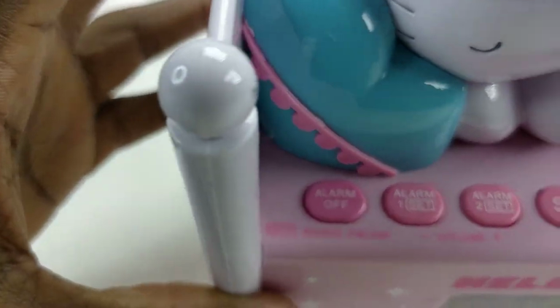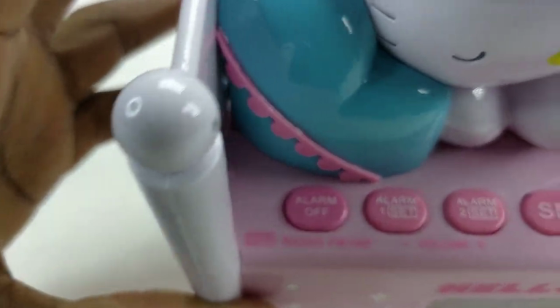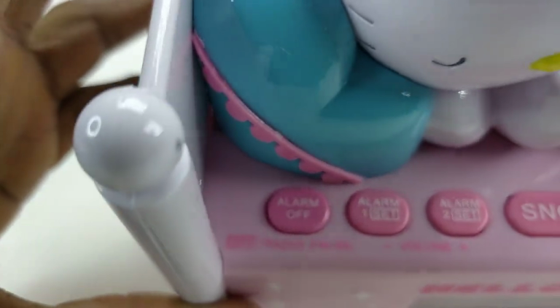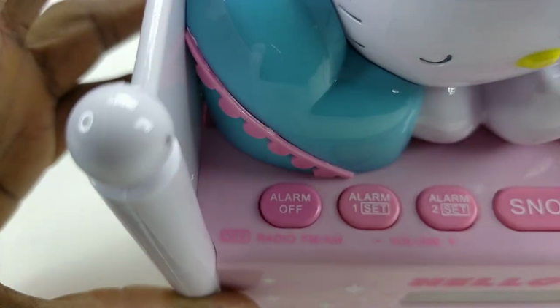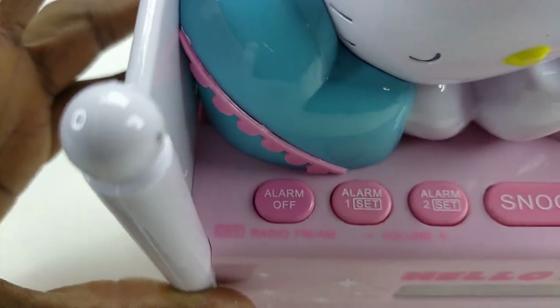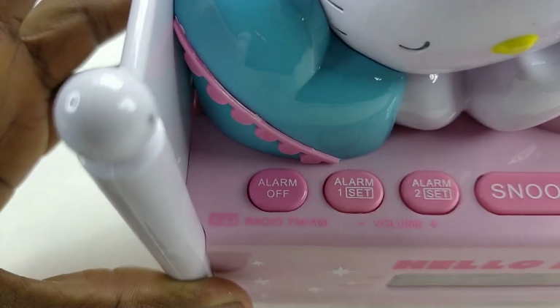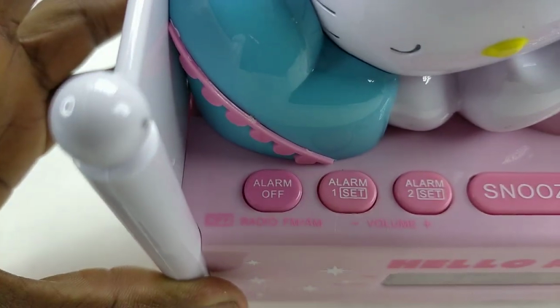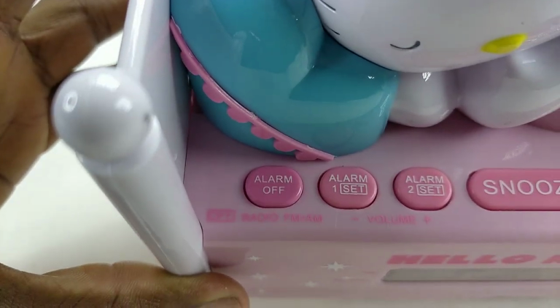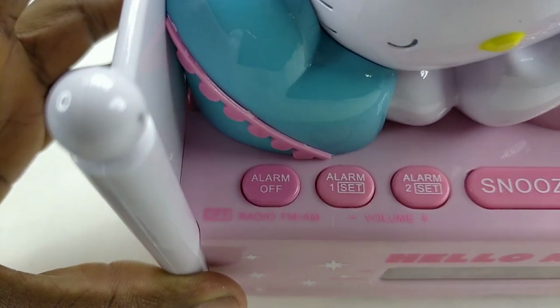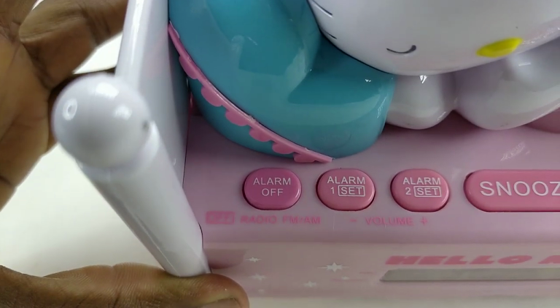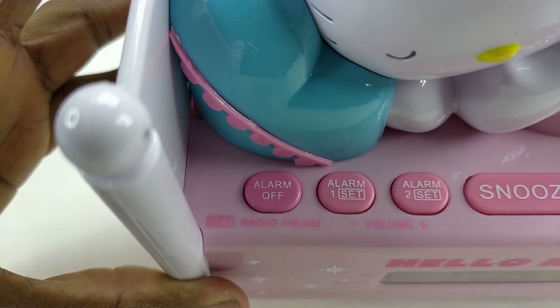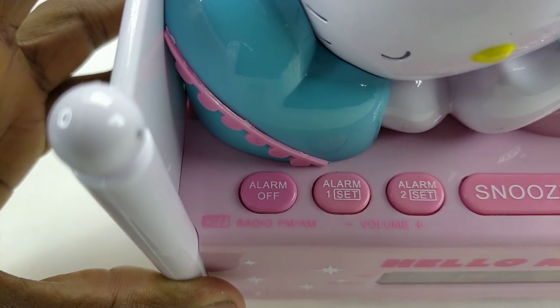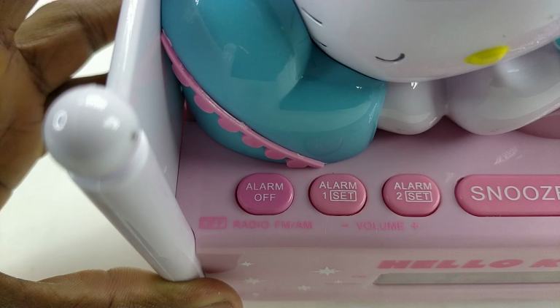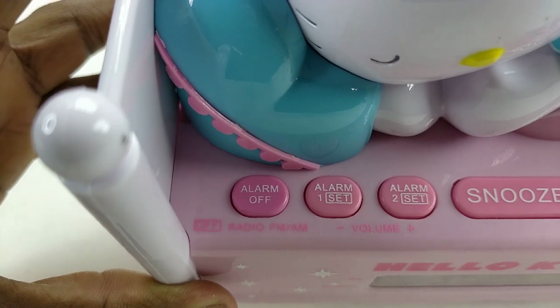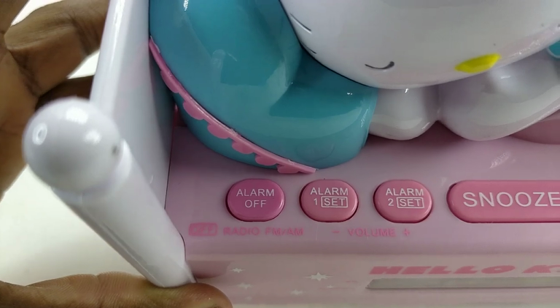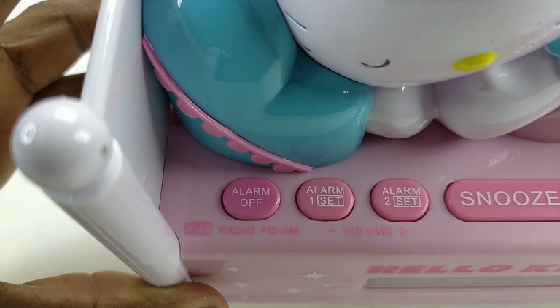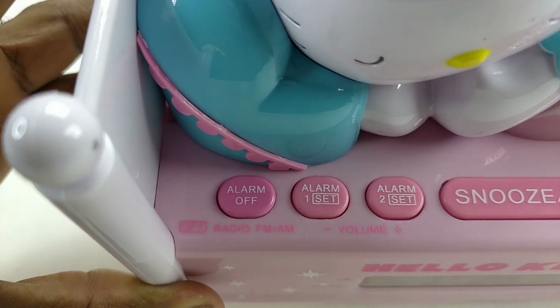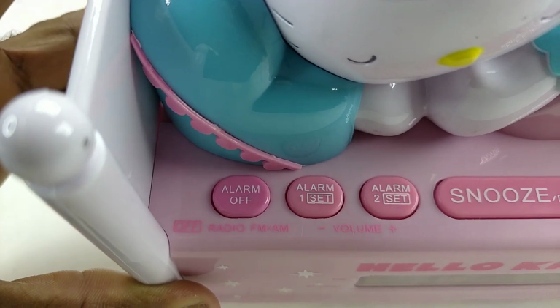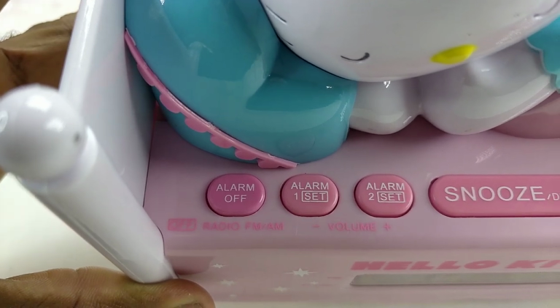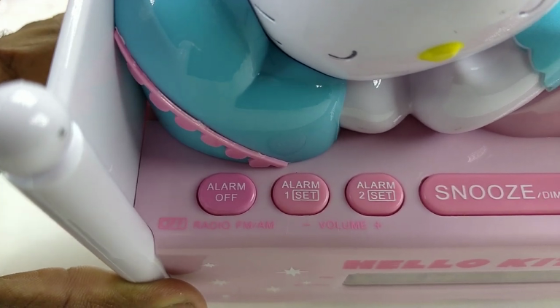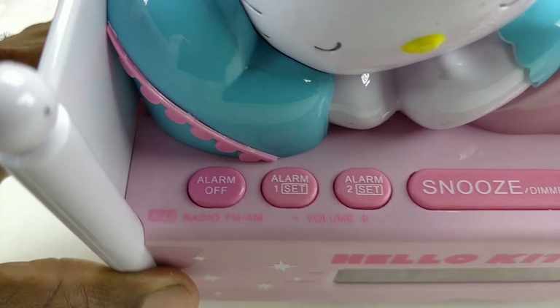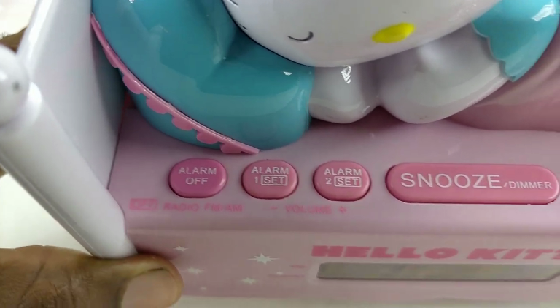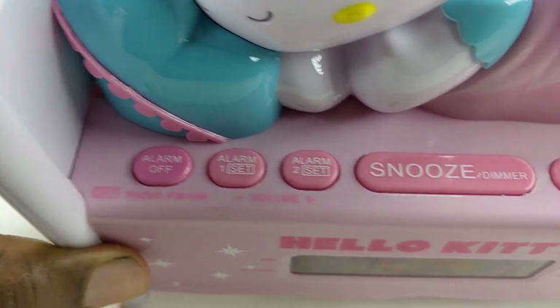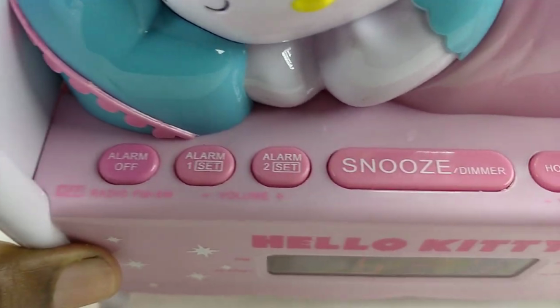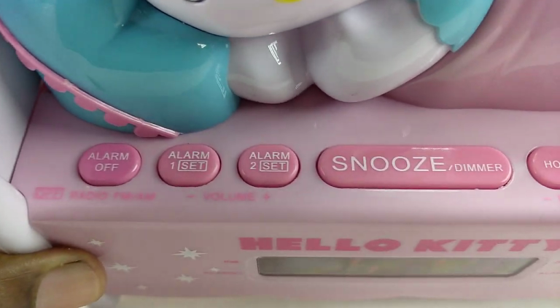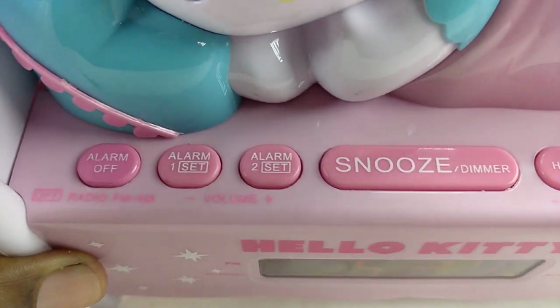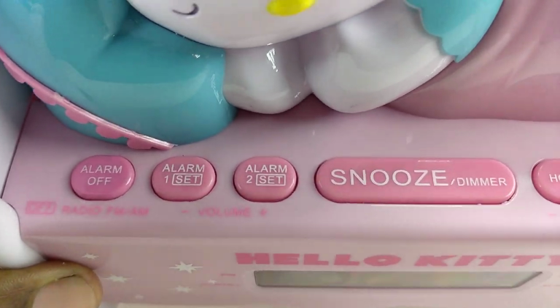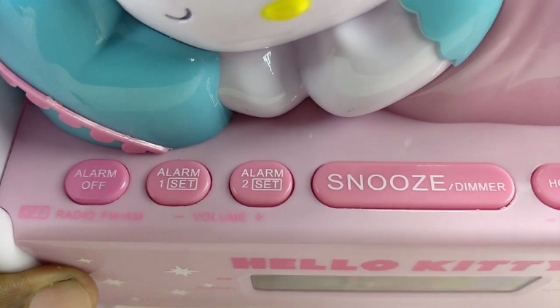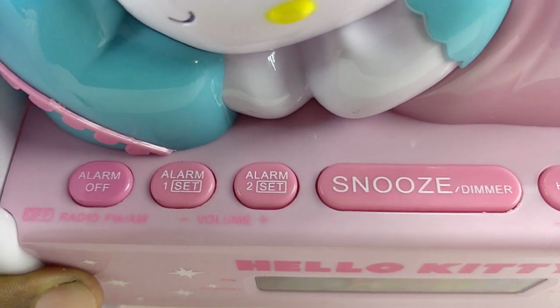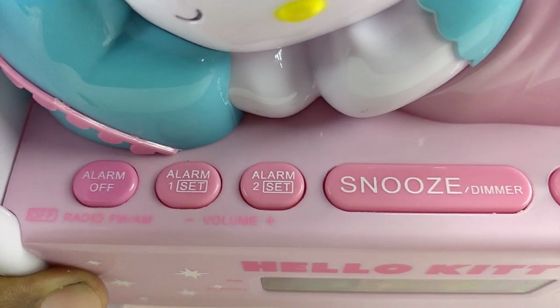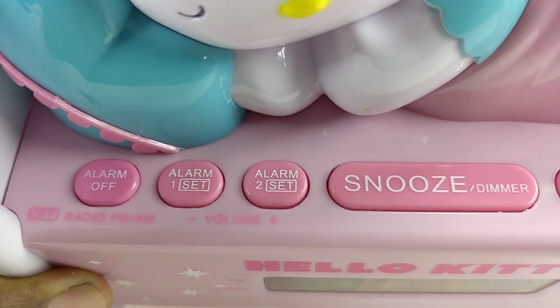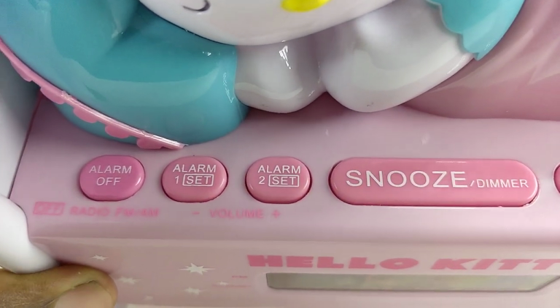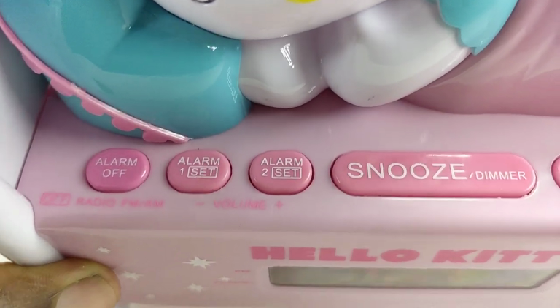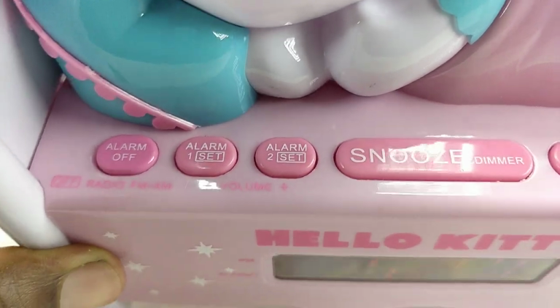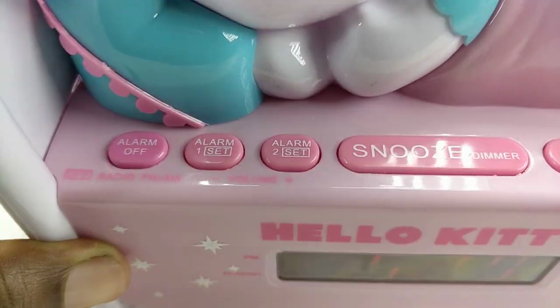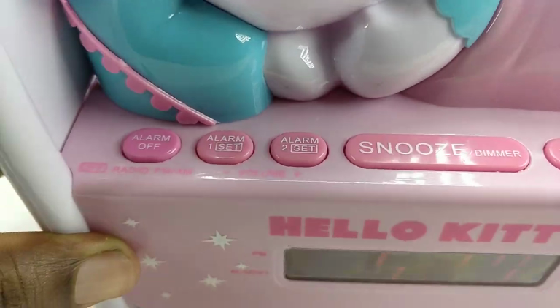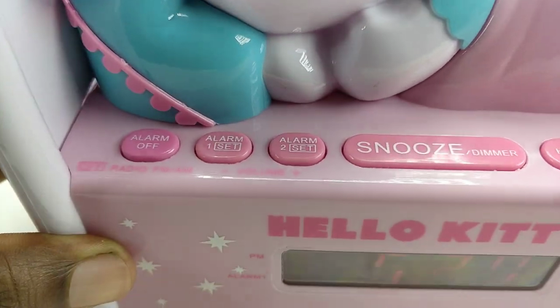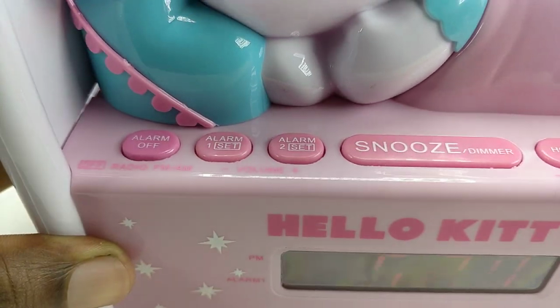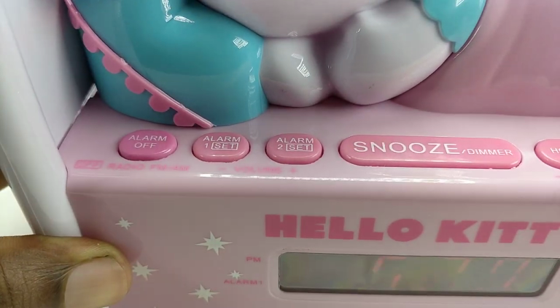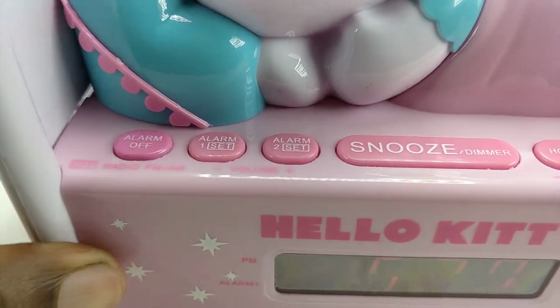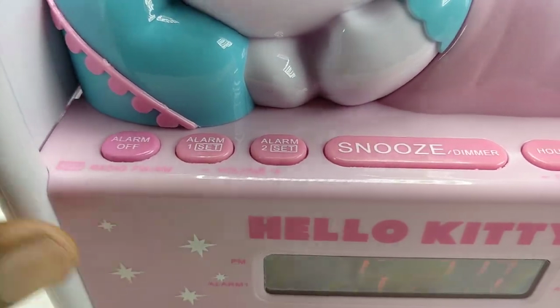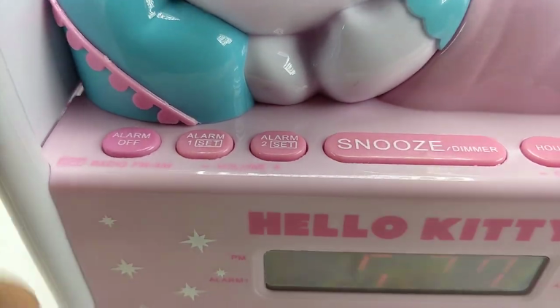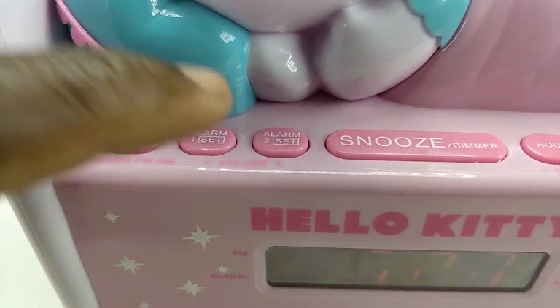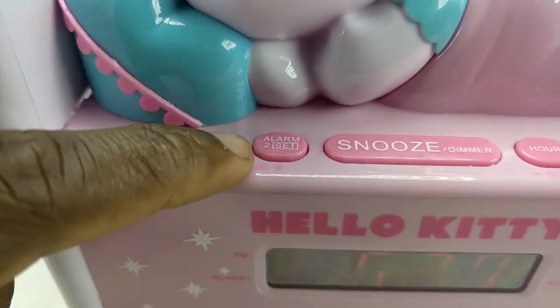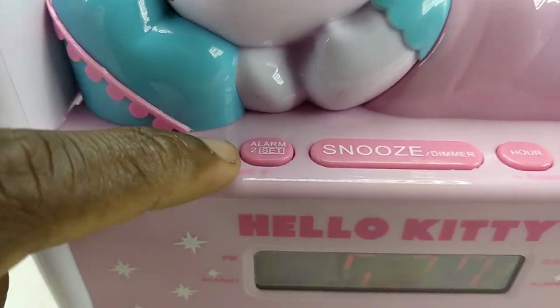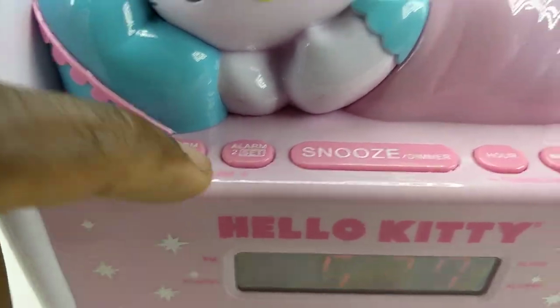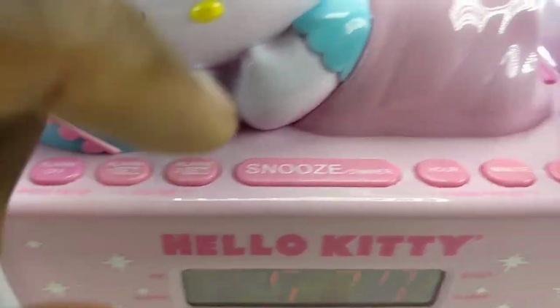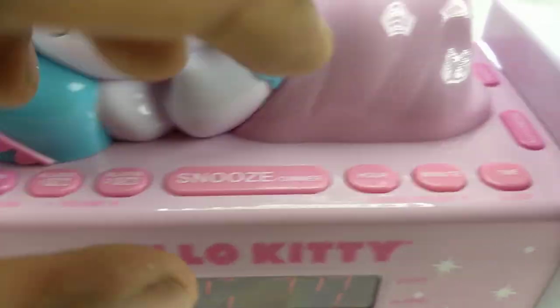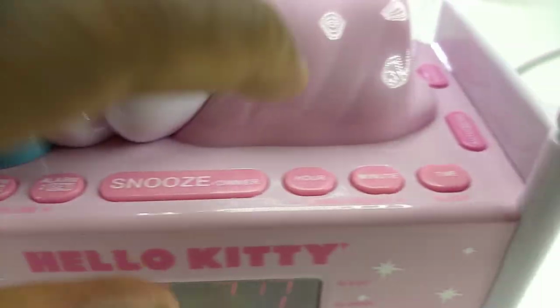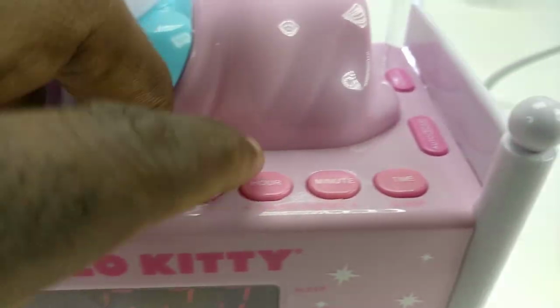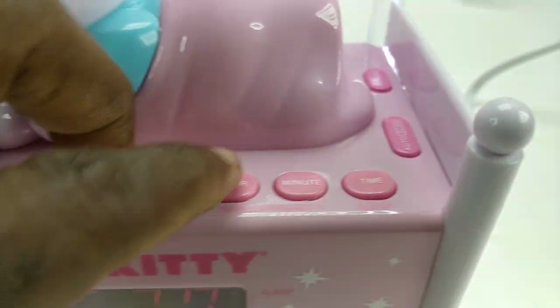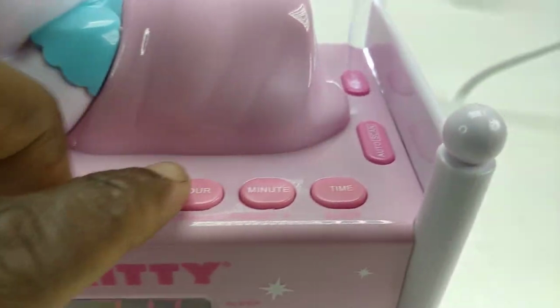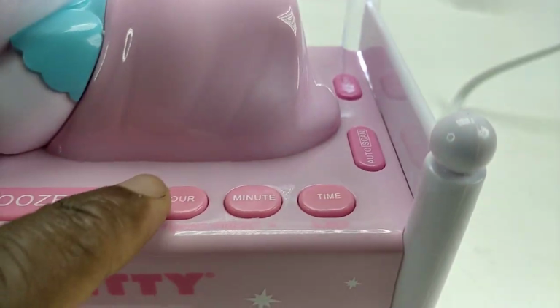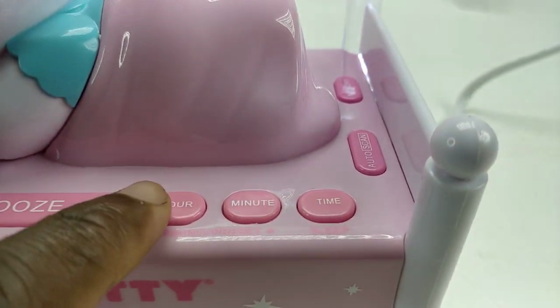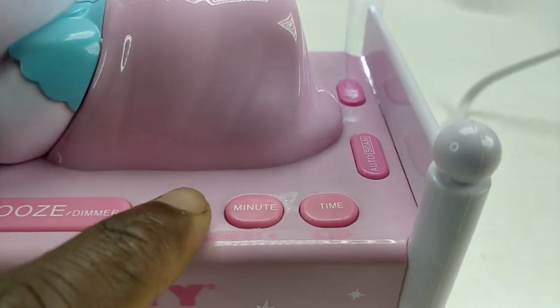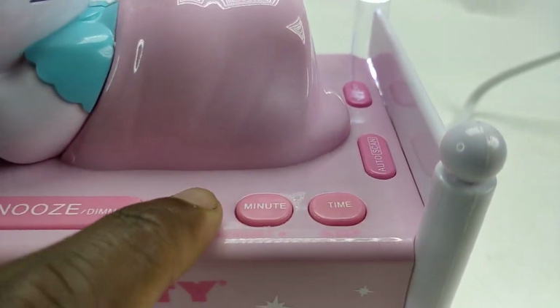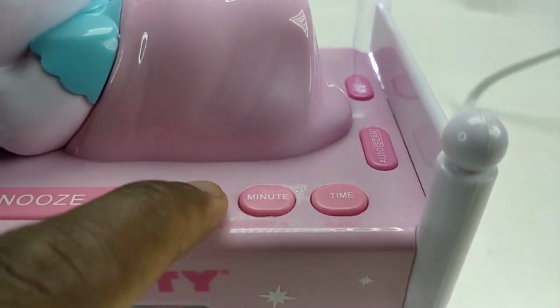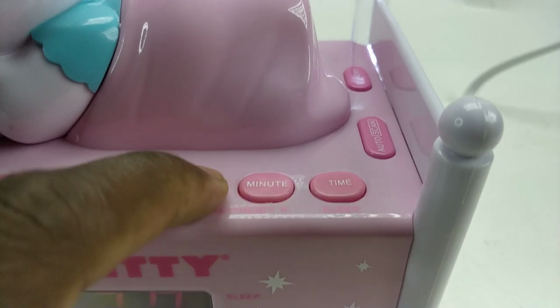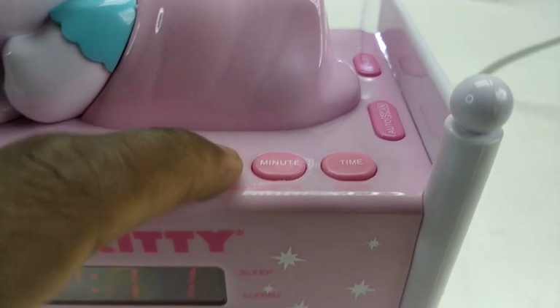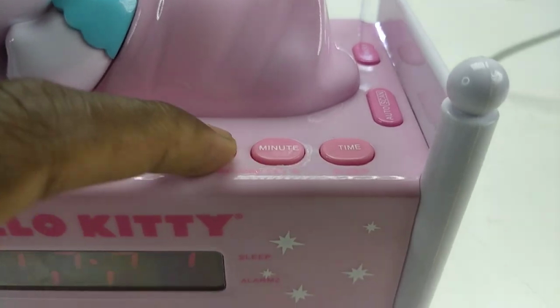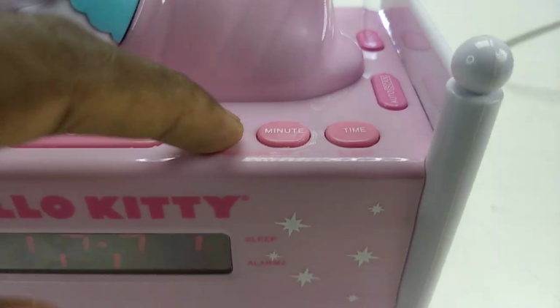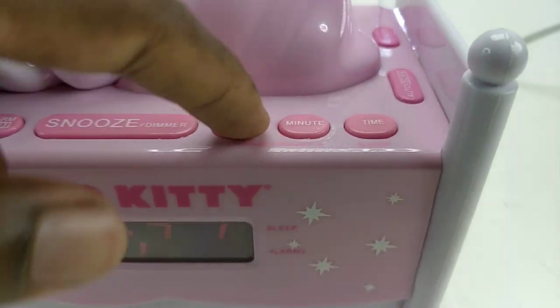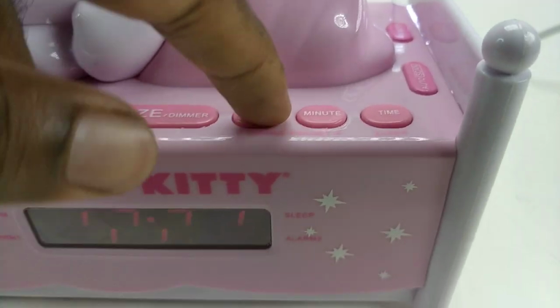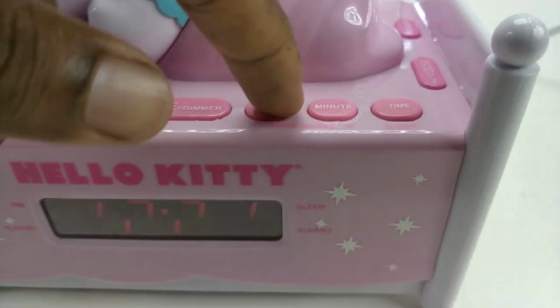The alarm button also turns on and off the radio, and those buttons are also the volume. On this side you can change the tuning.